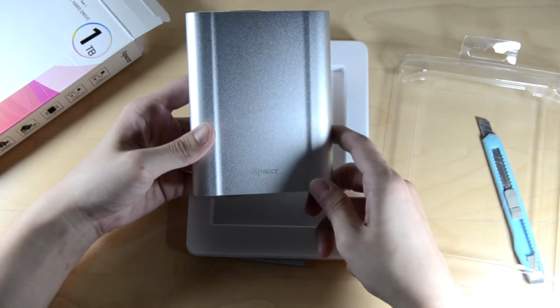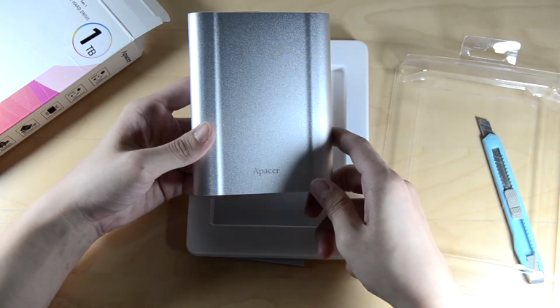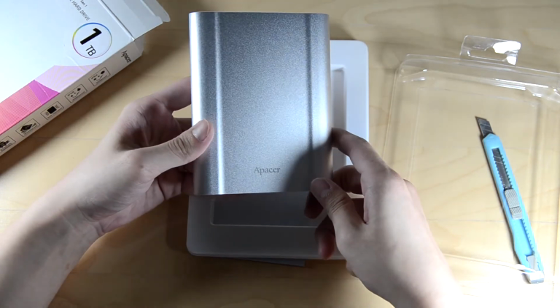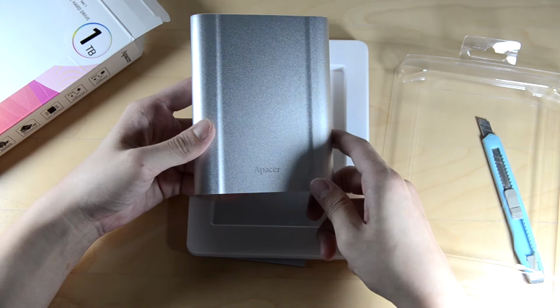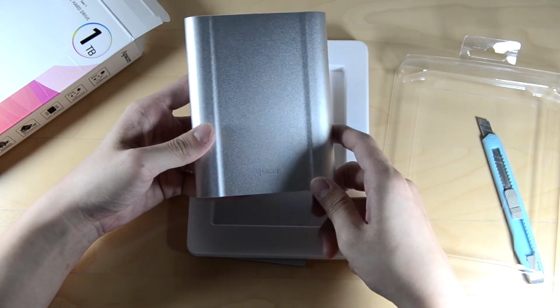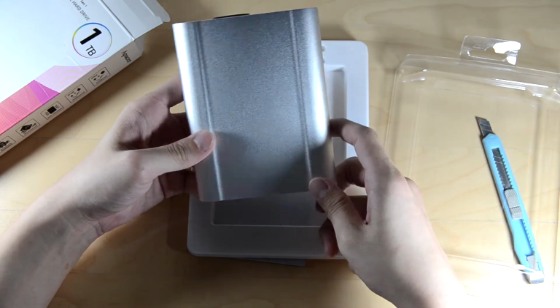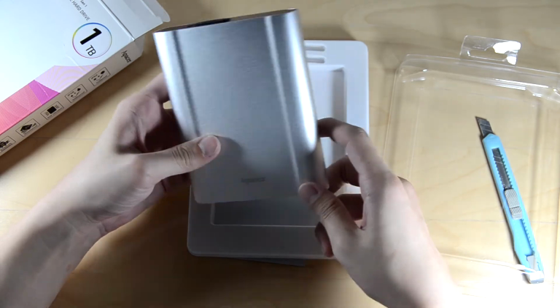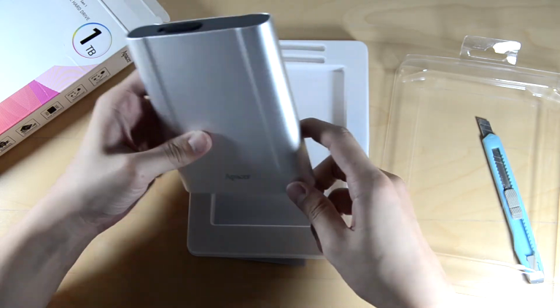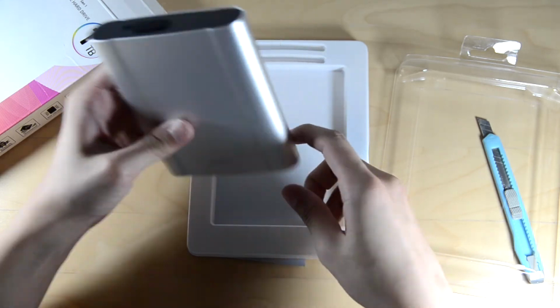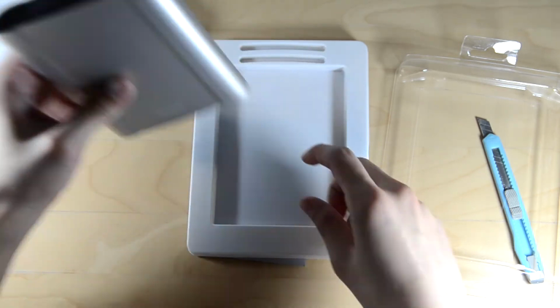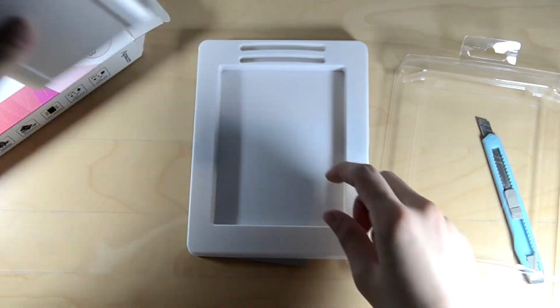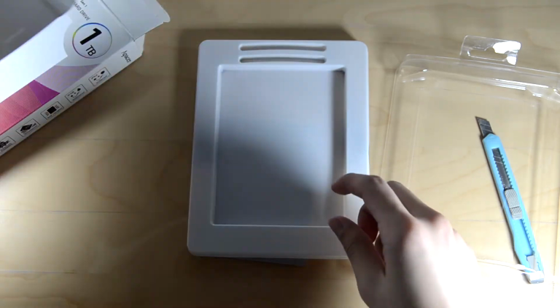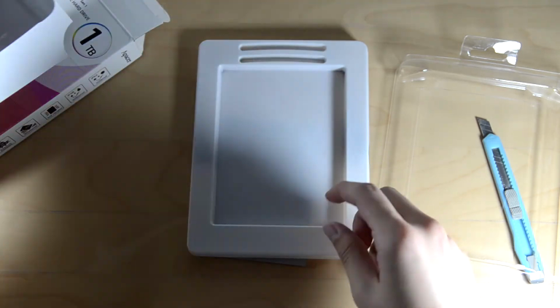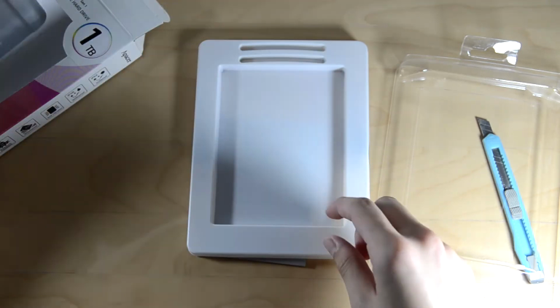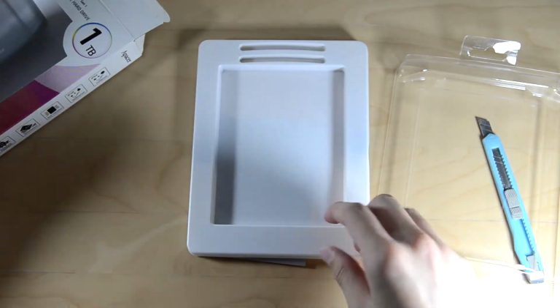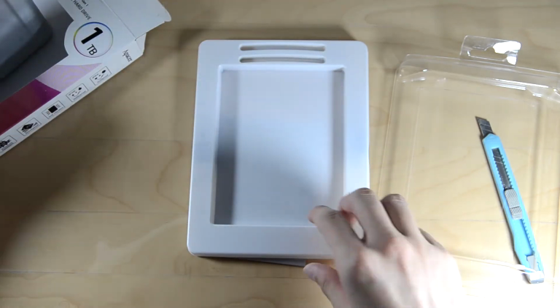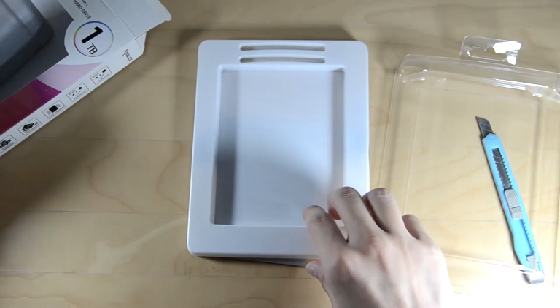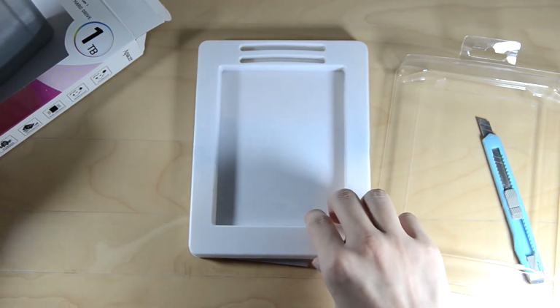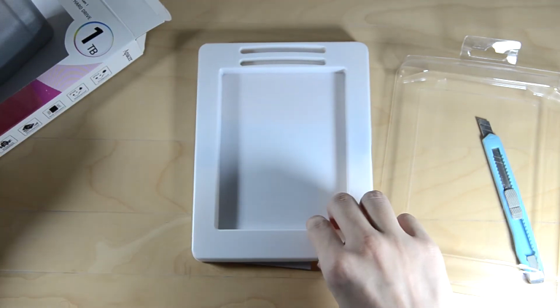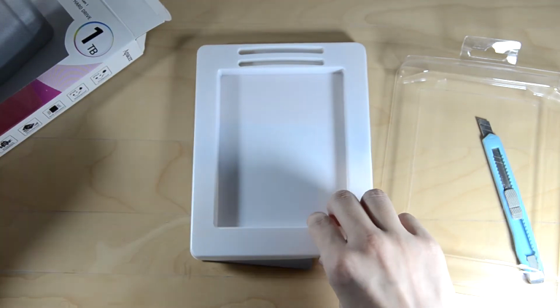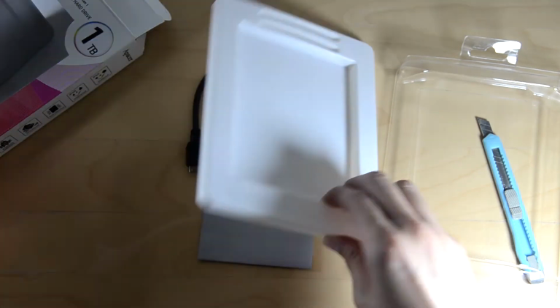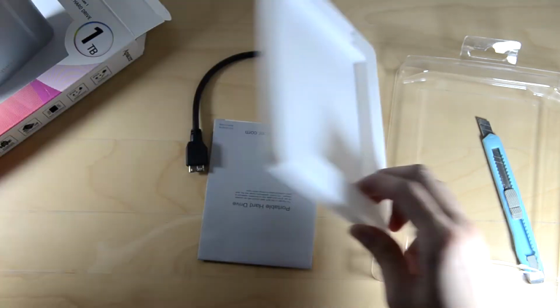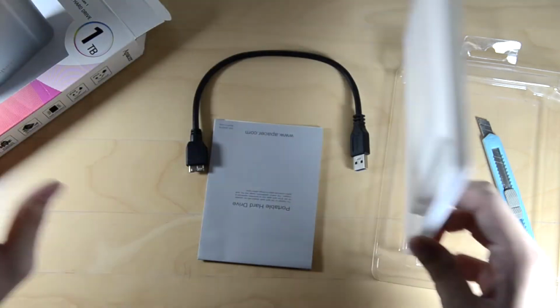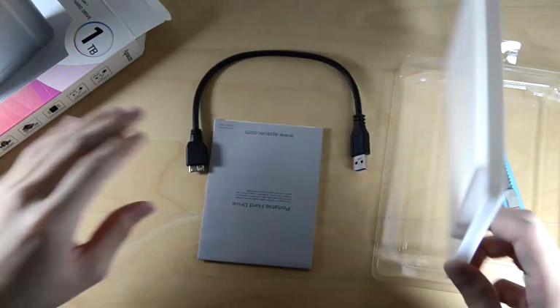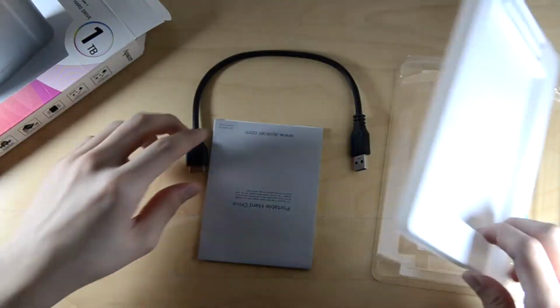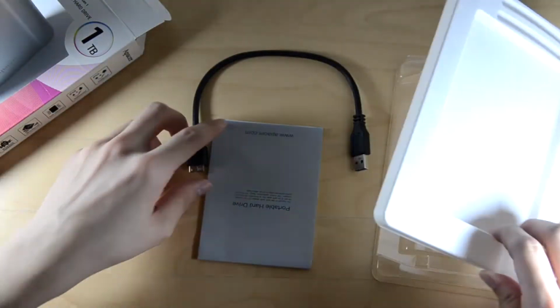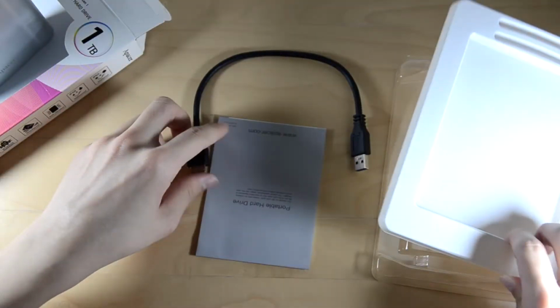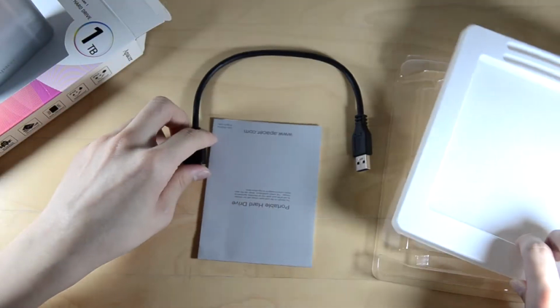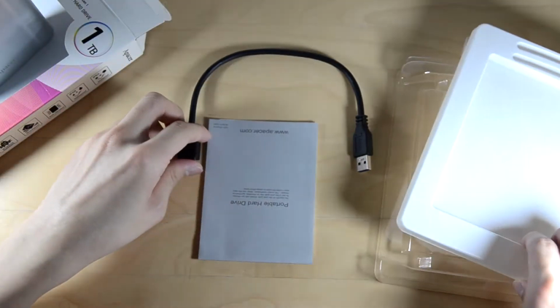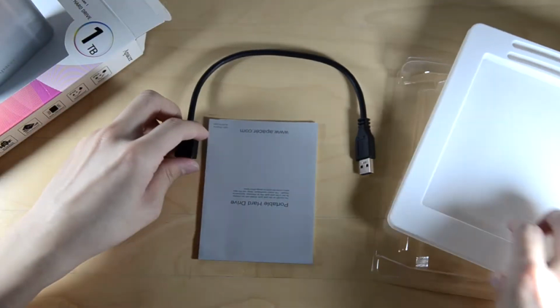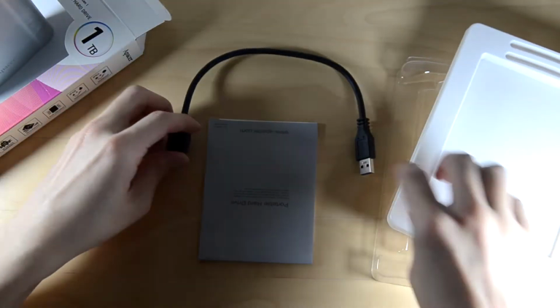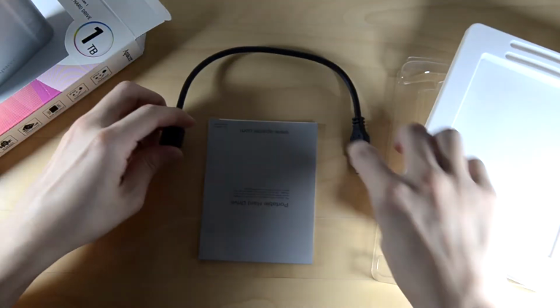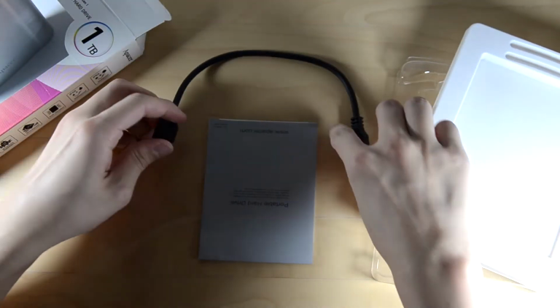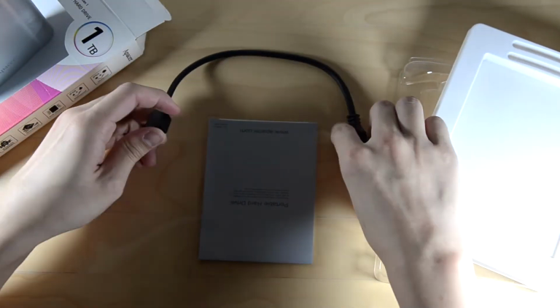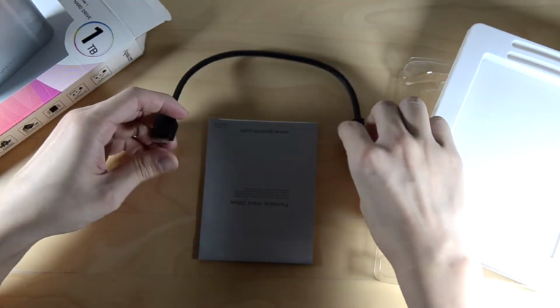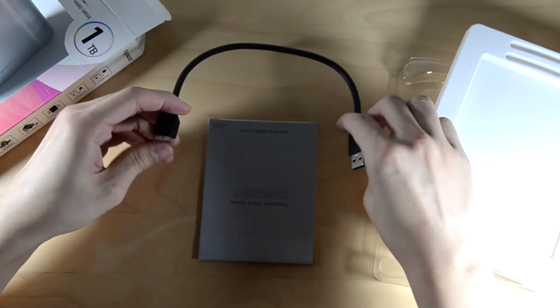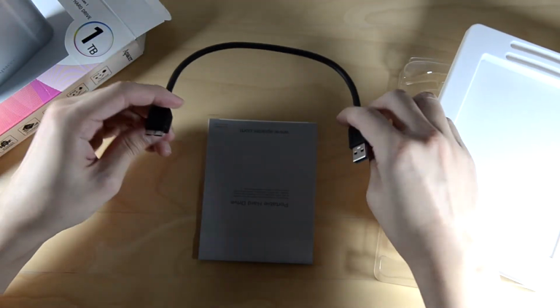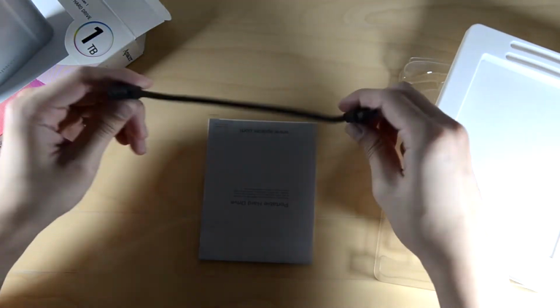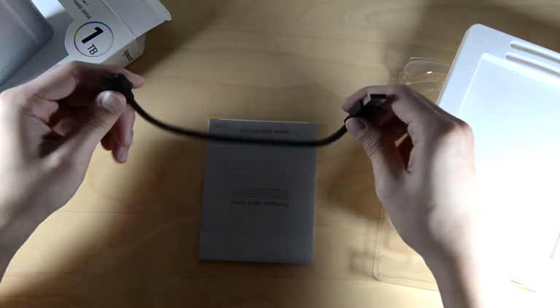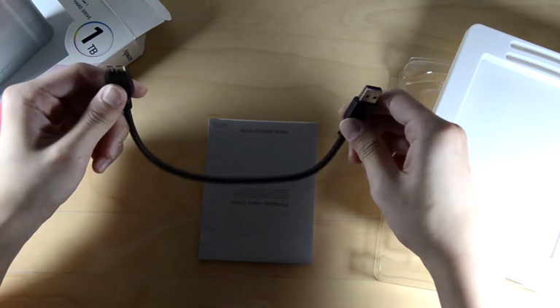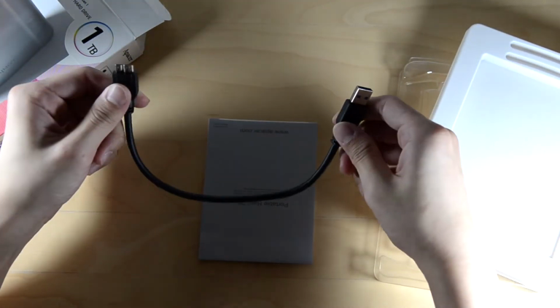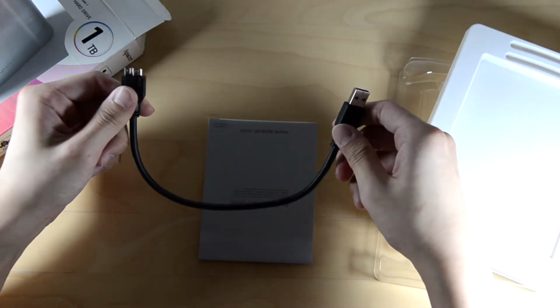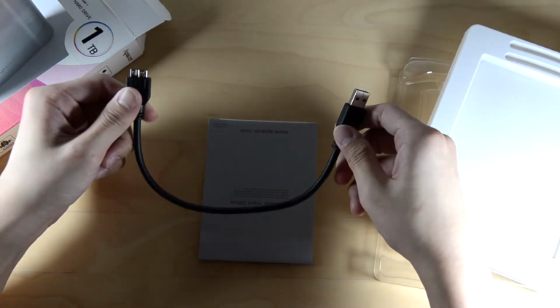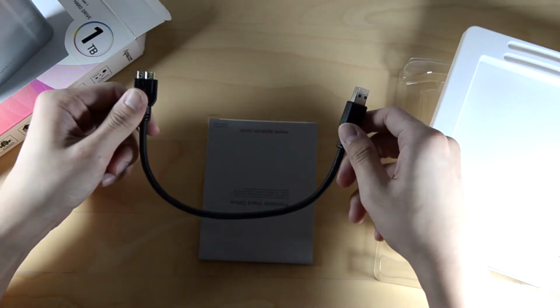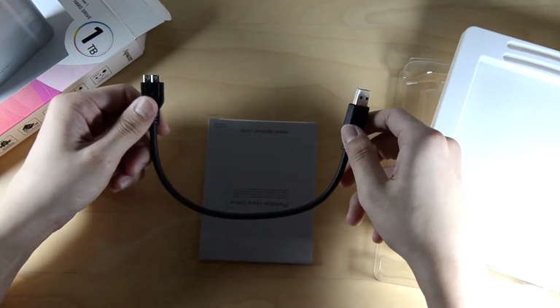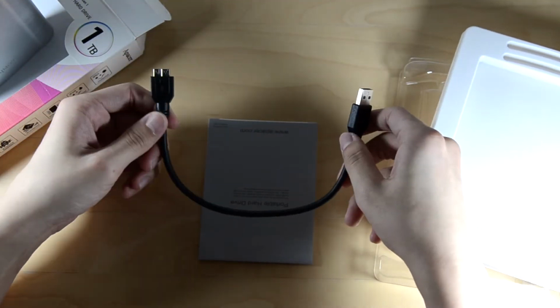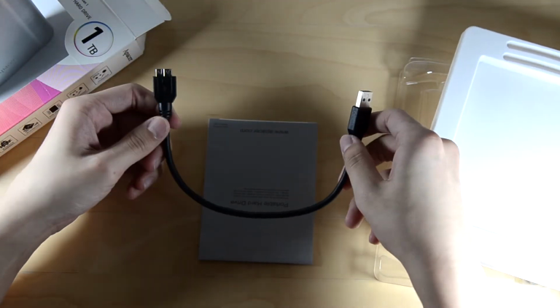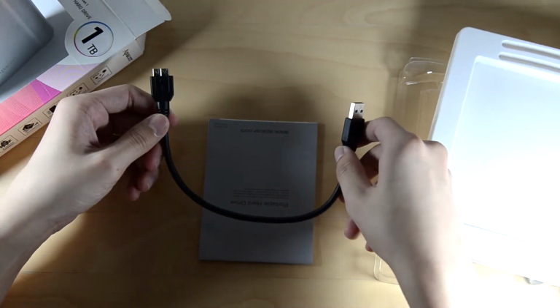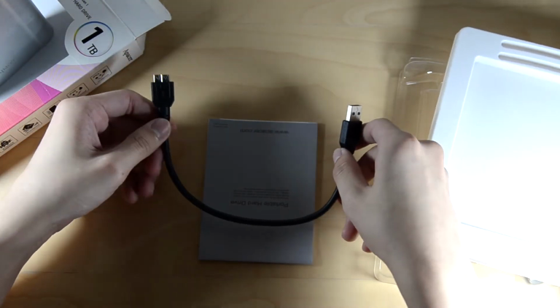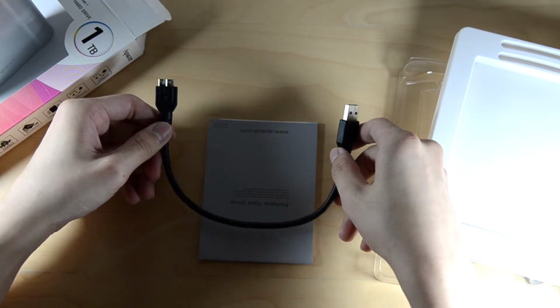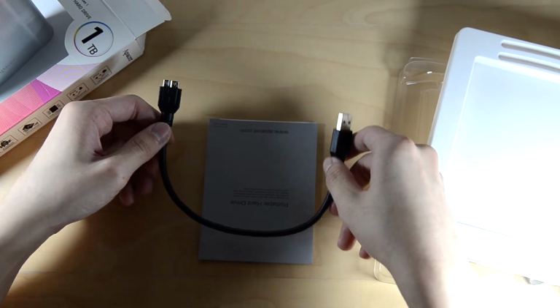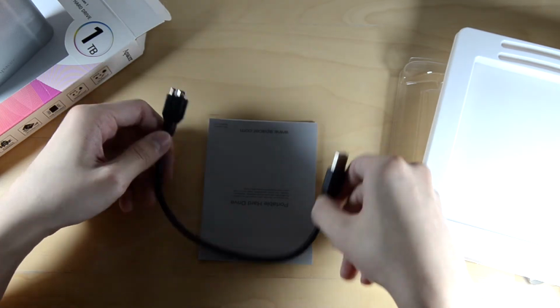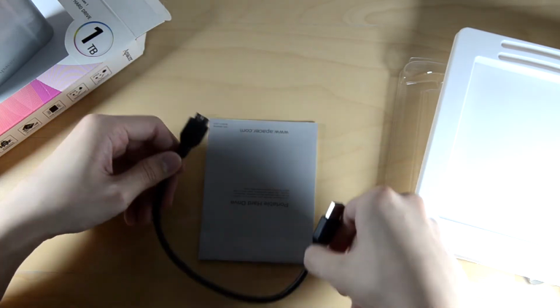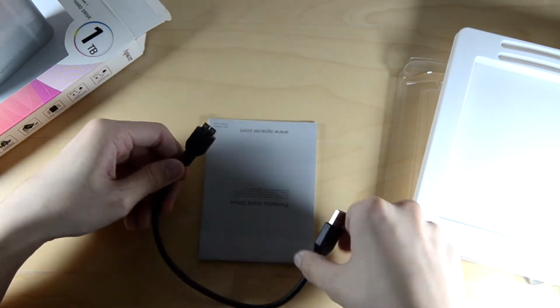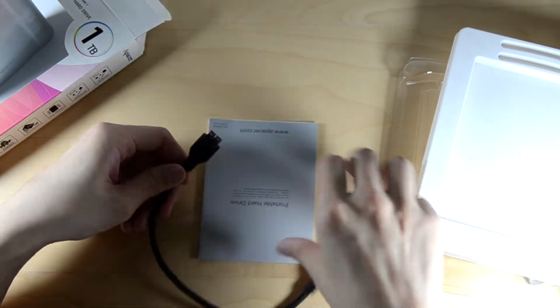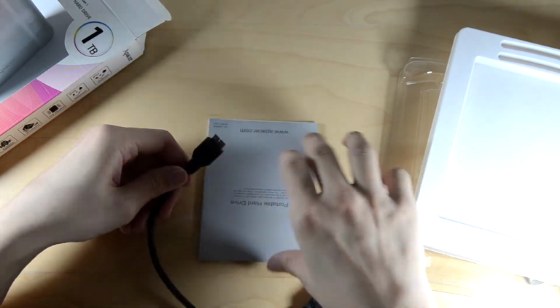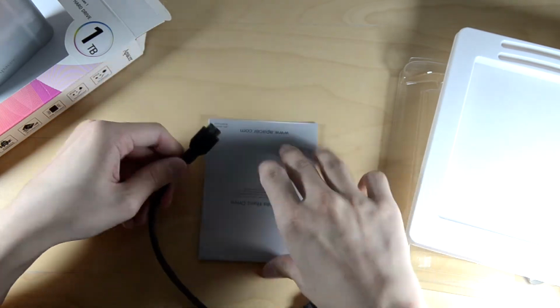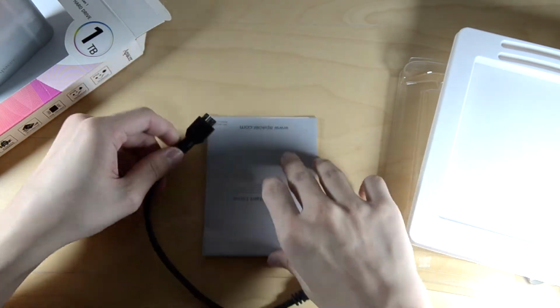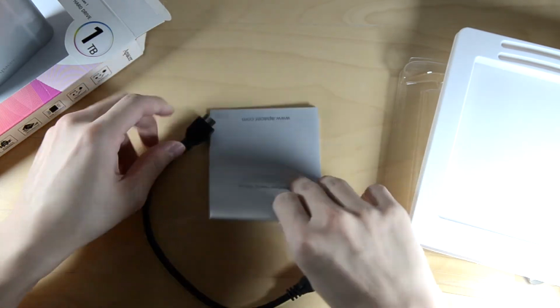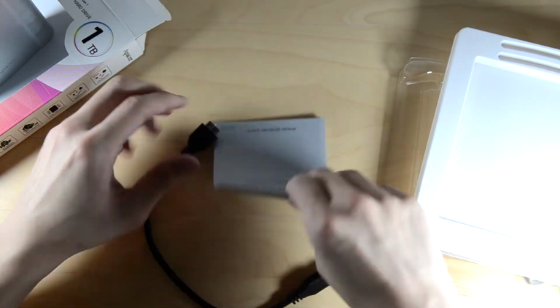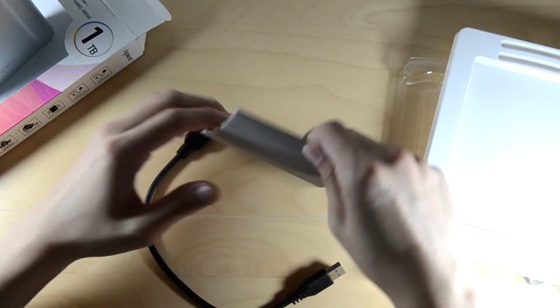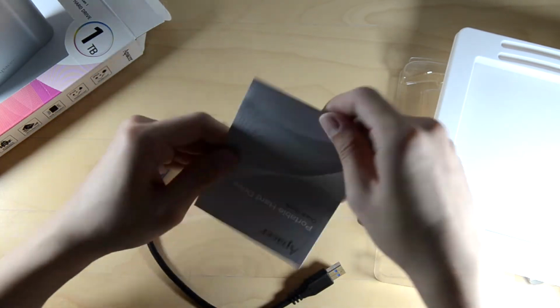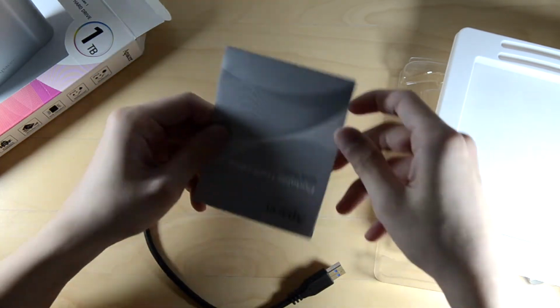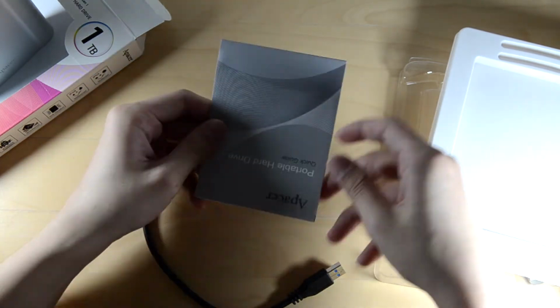Underneath this plastic clamshell we have the USB cable. It's rather short, but it's okay. And then the user manual.